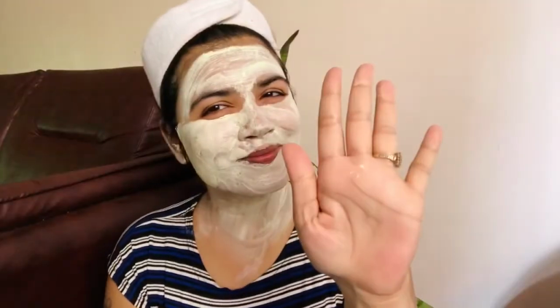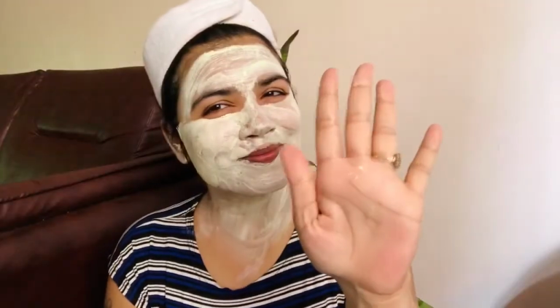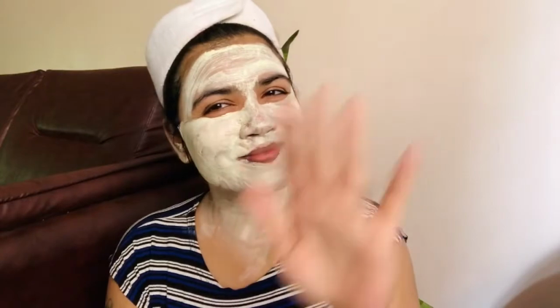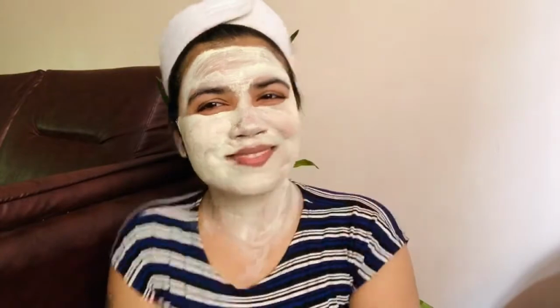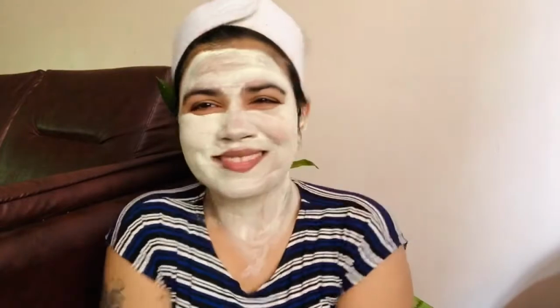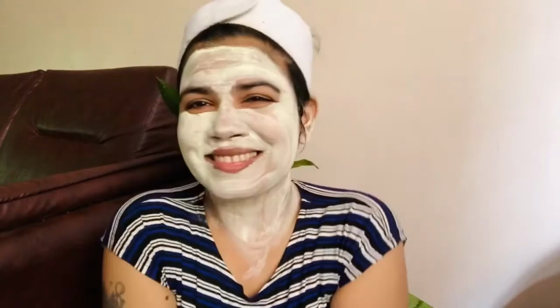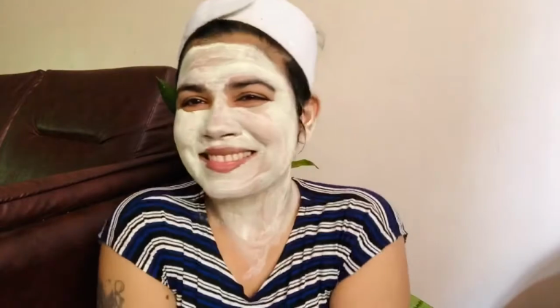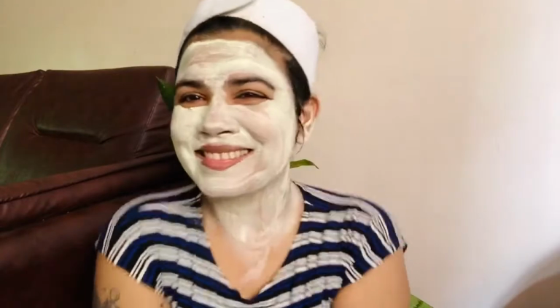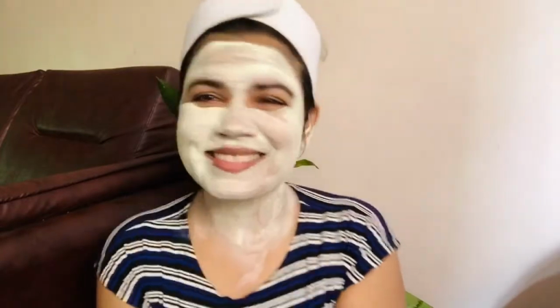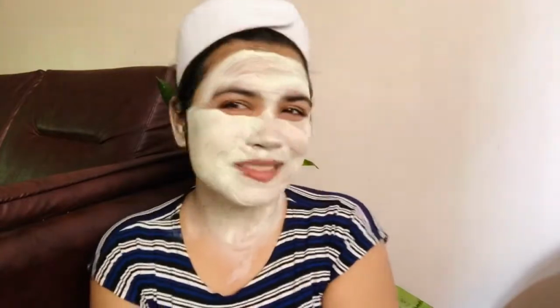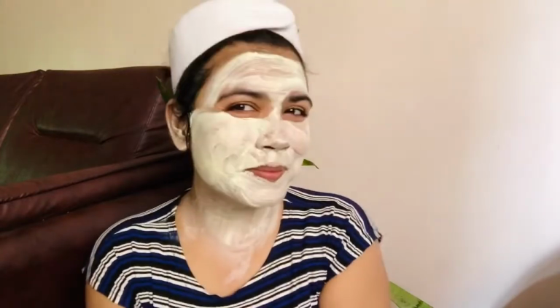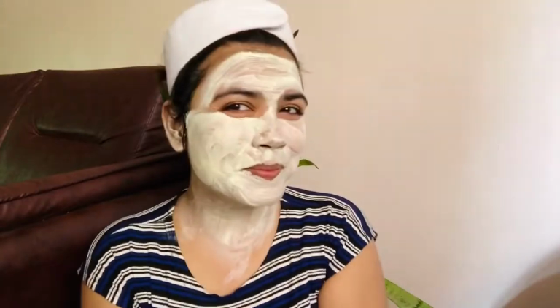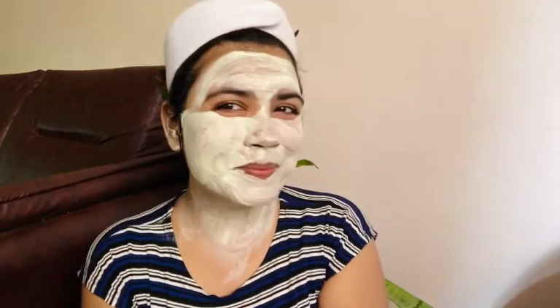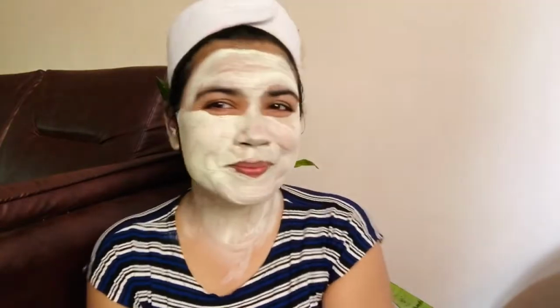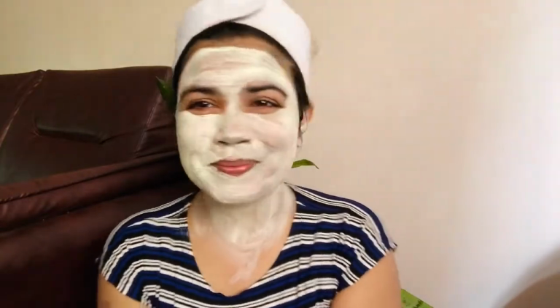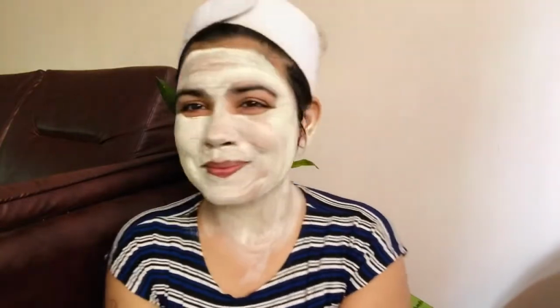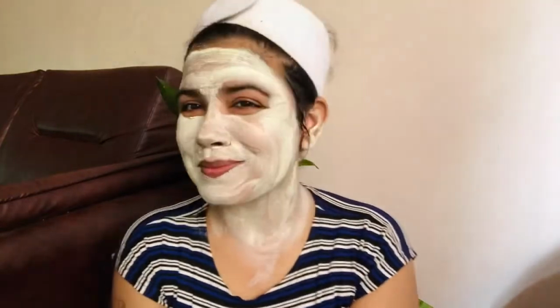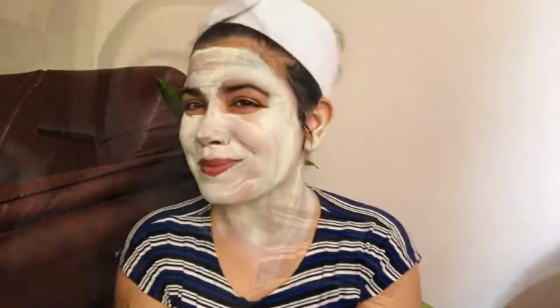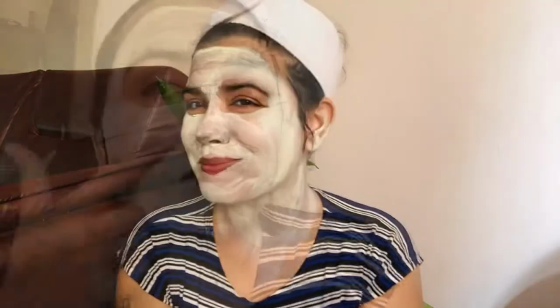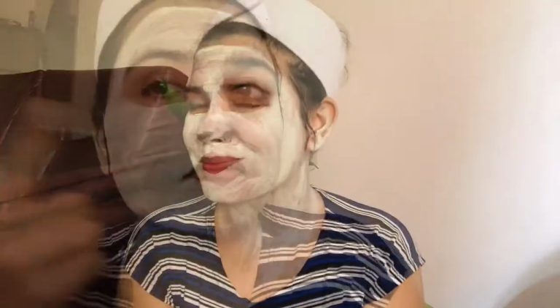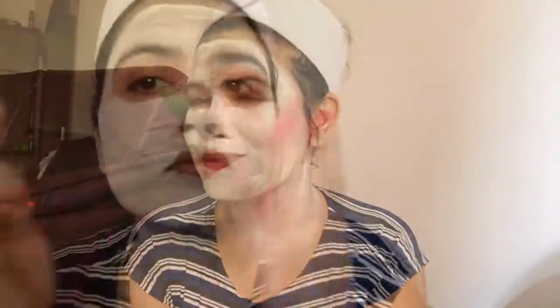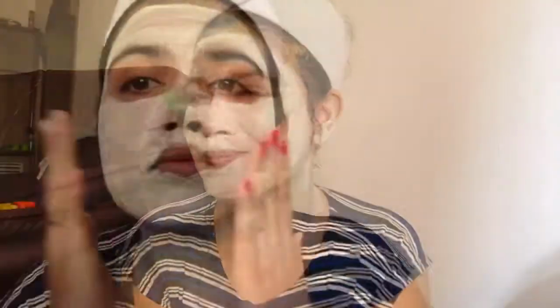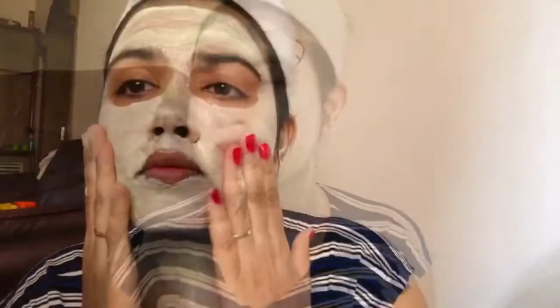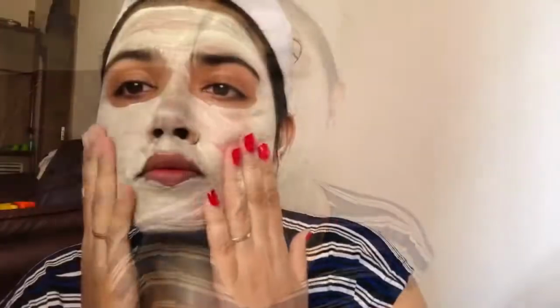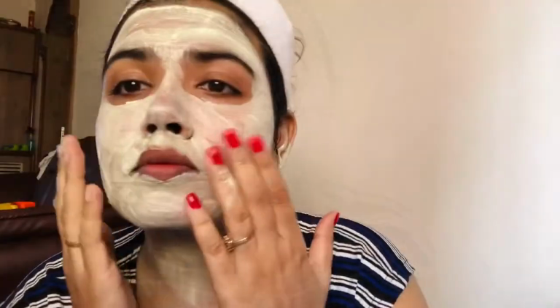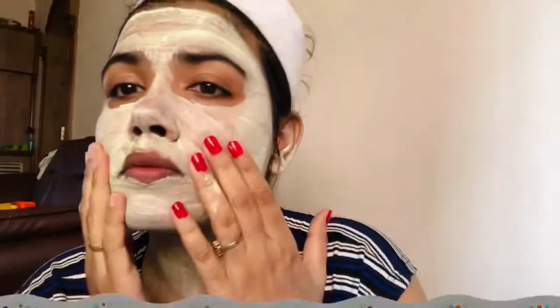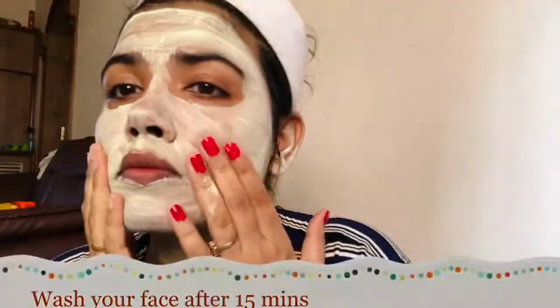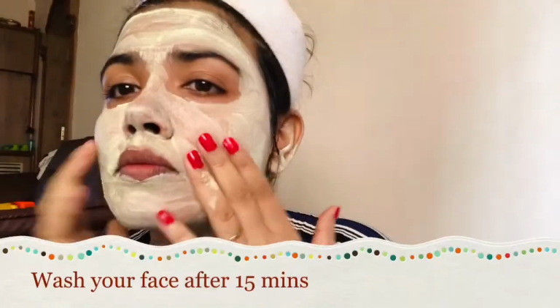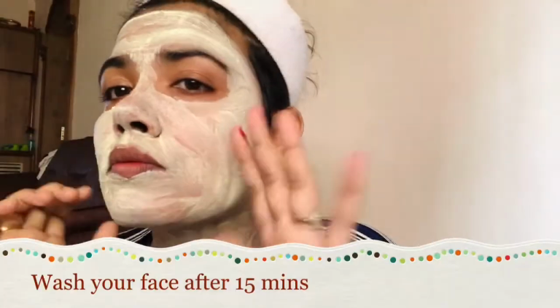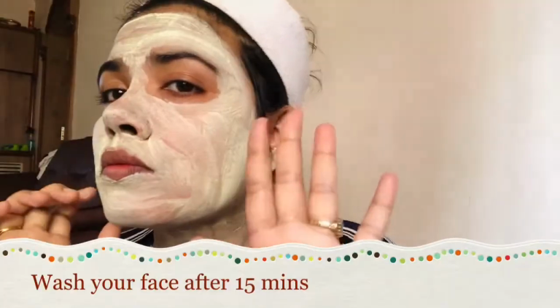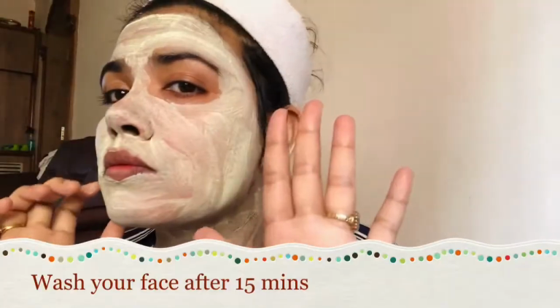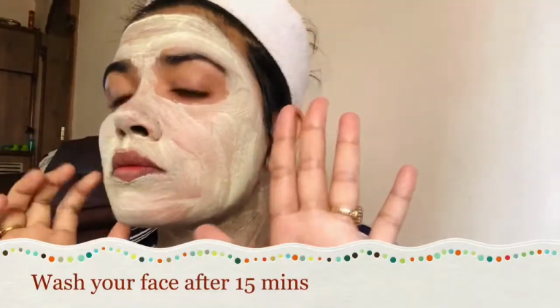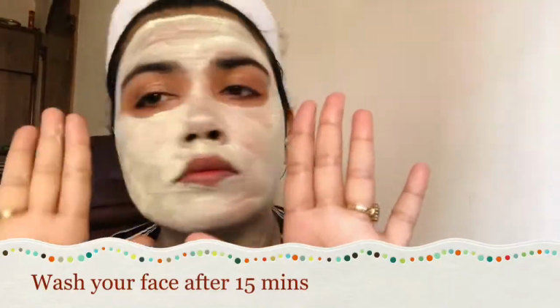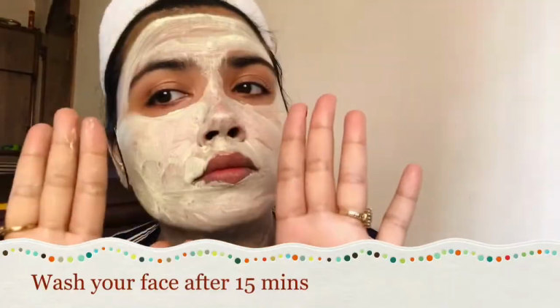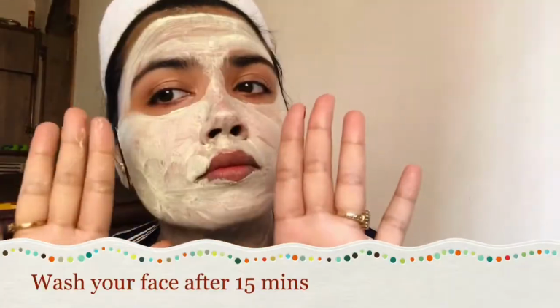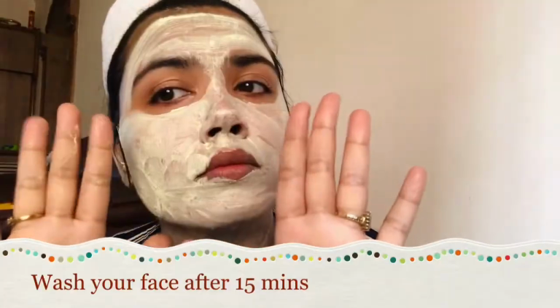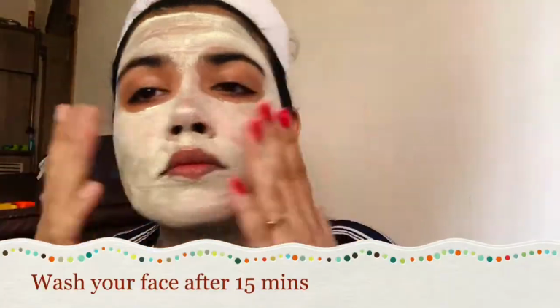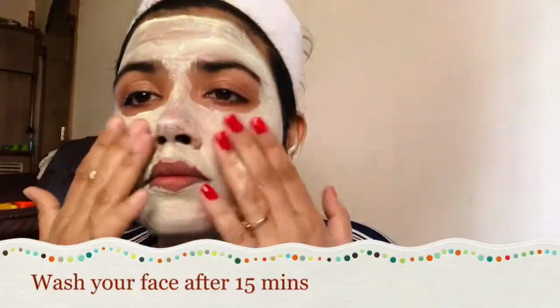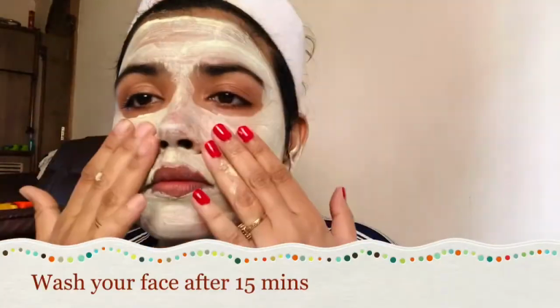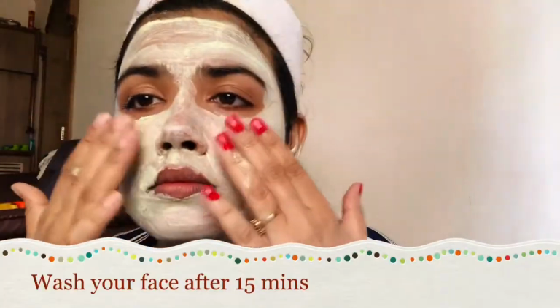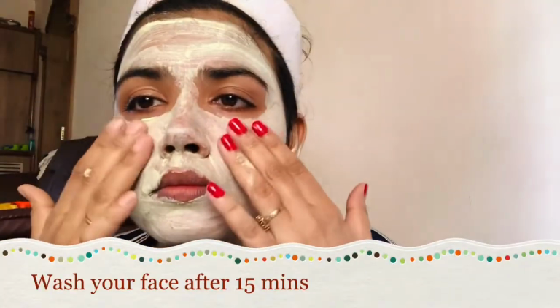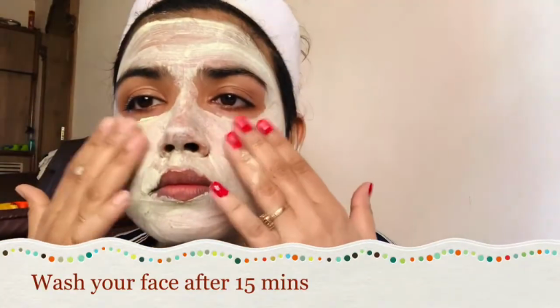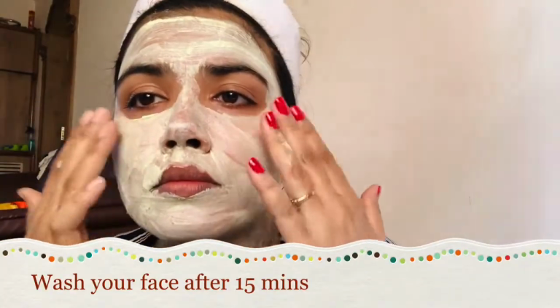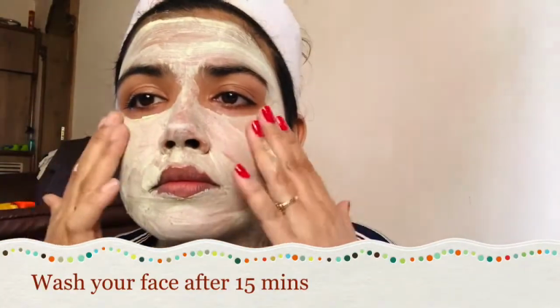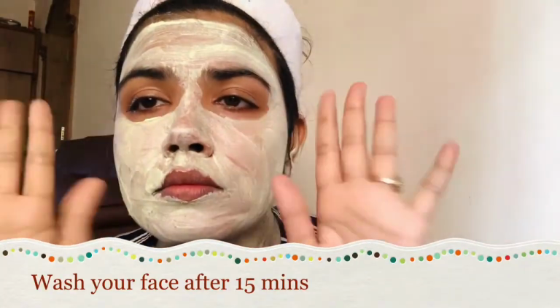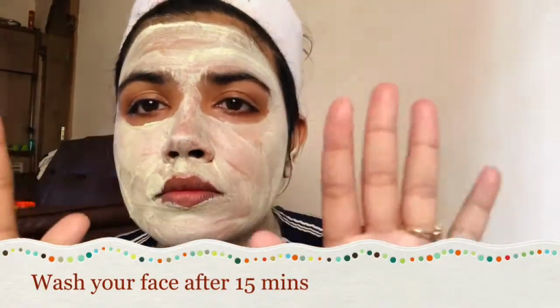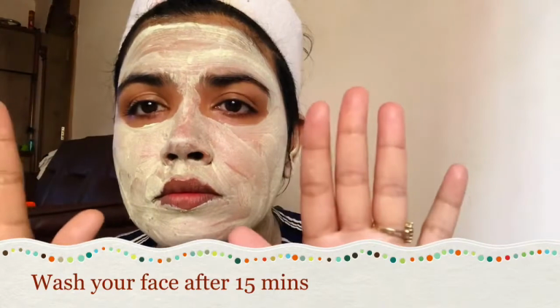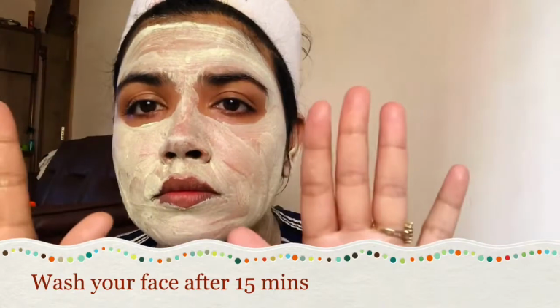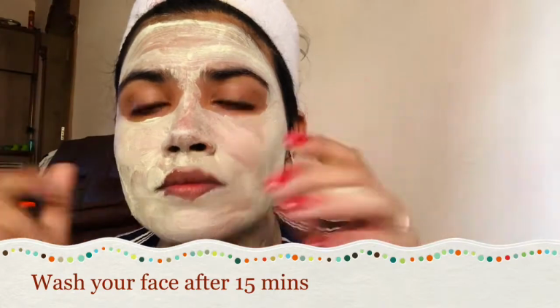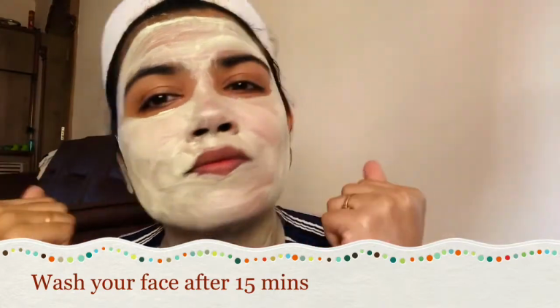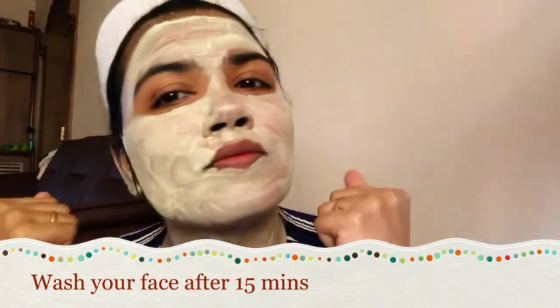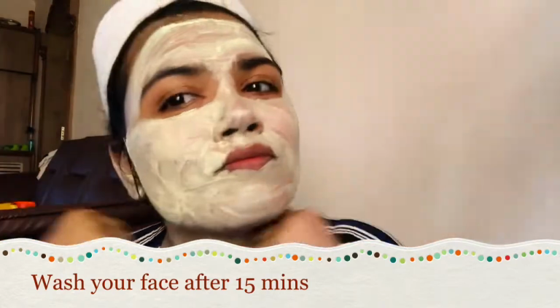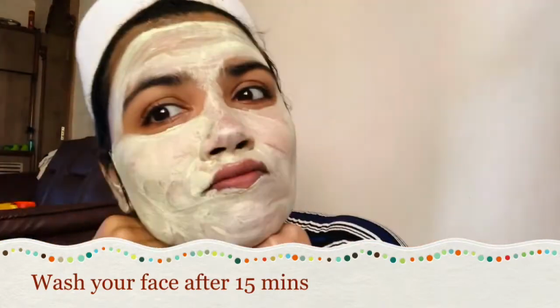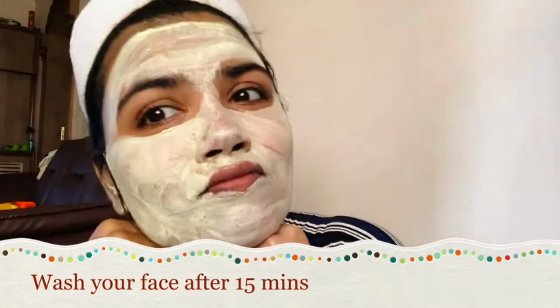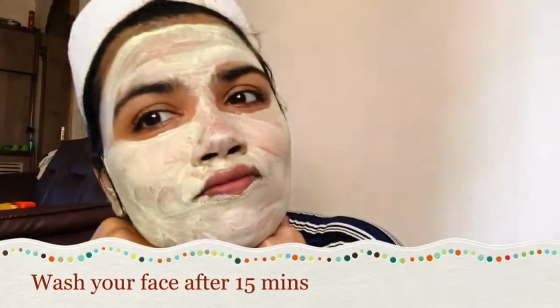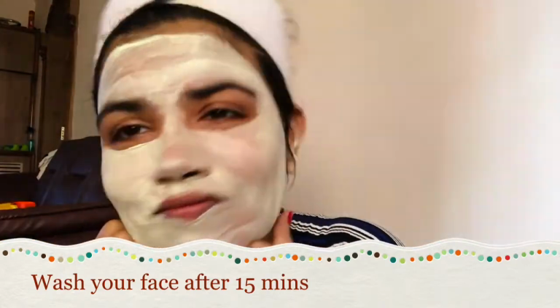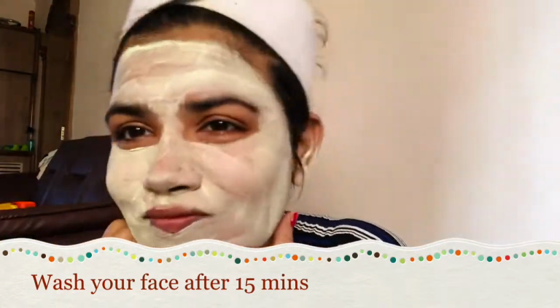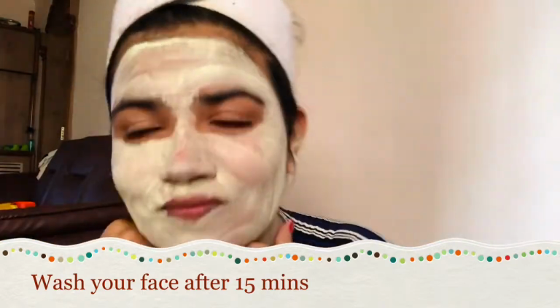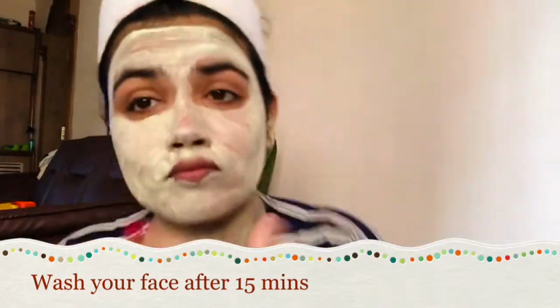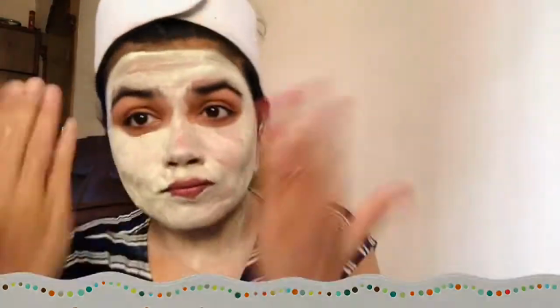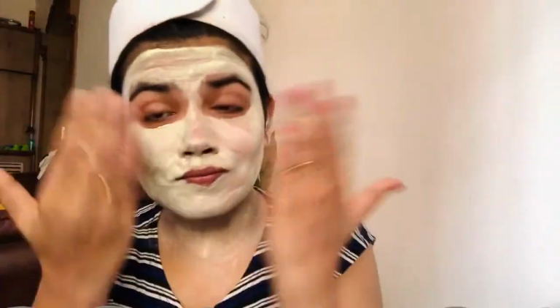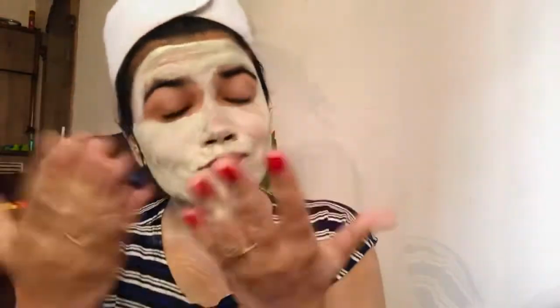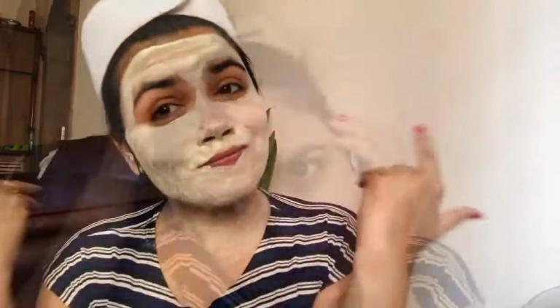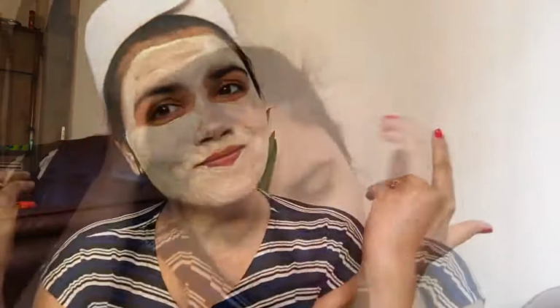You have to keep it on for 15 minutes. It was not sticky at all and there was a lot of nourishment.